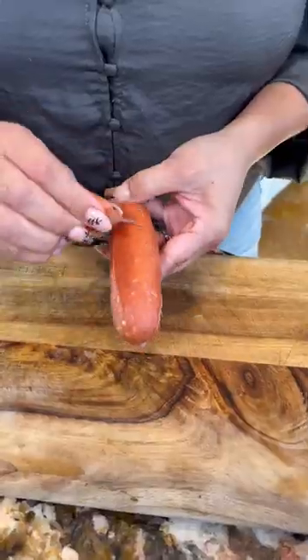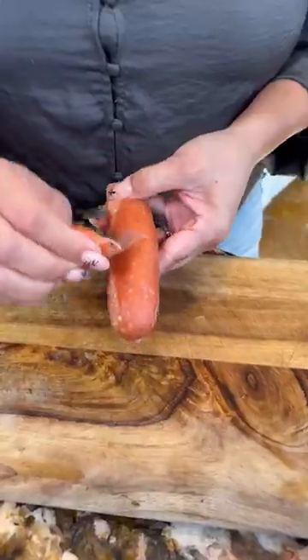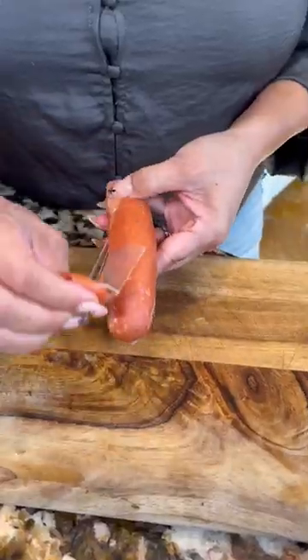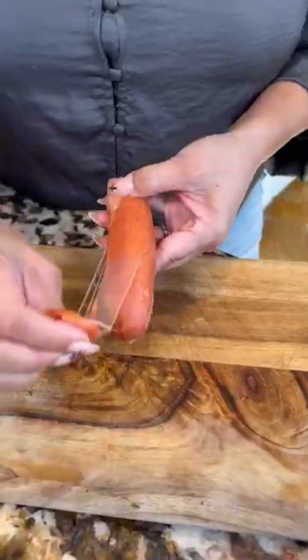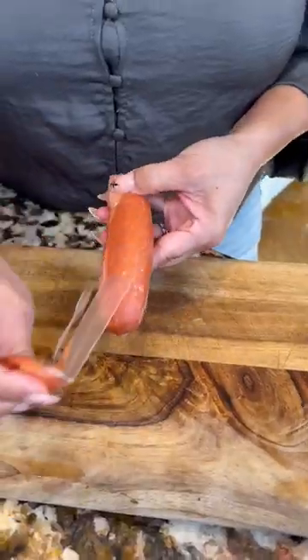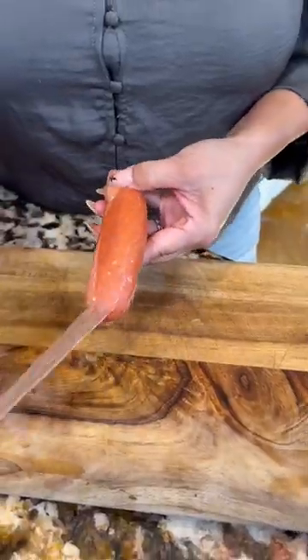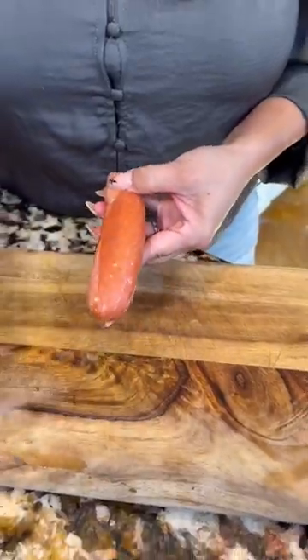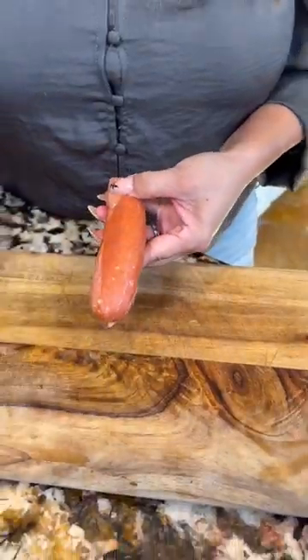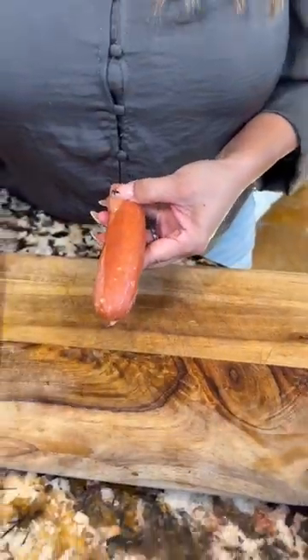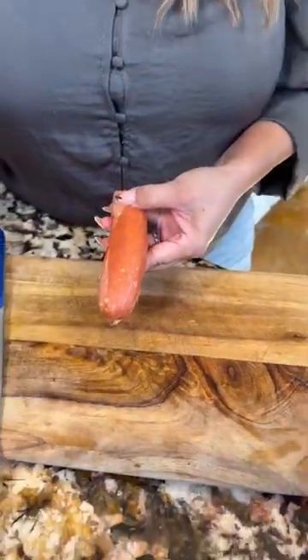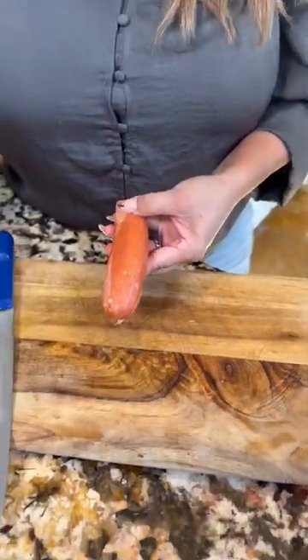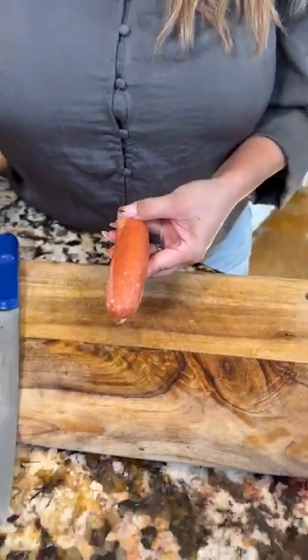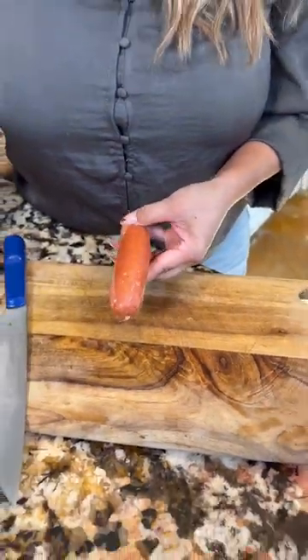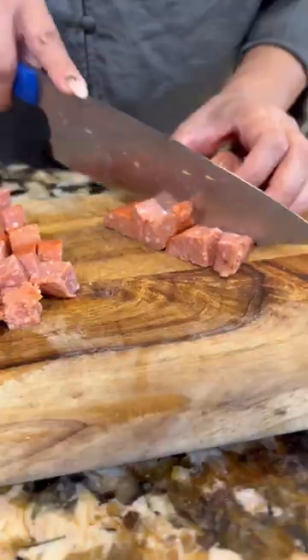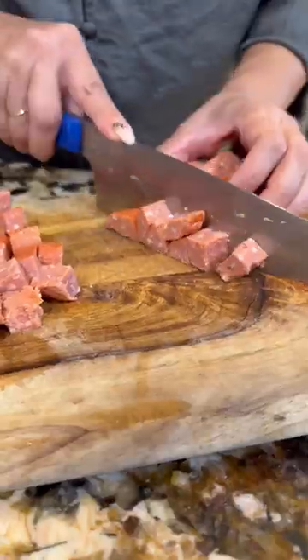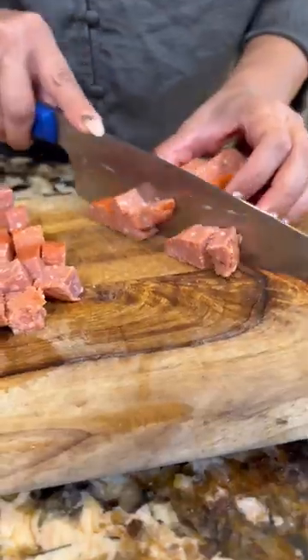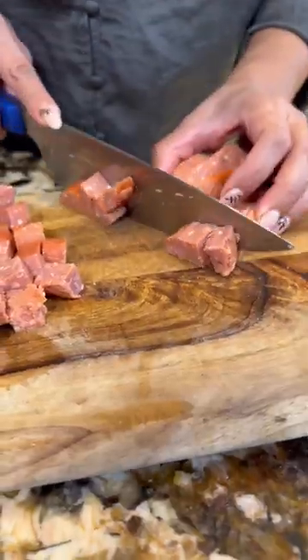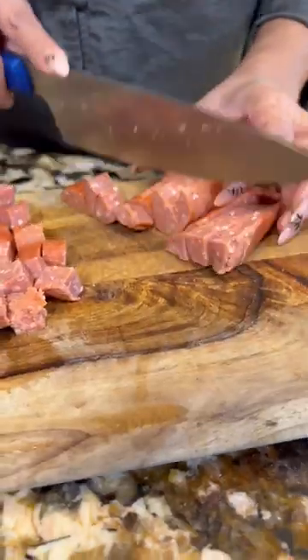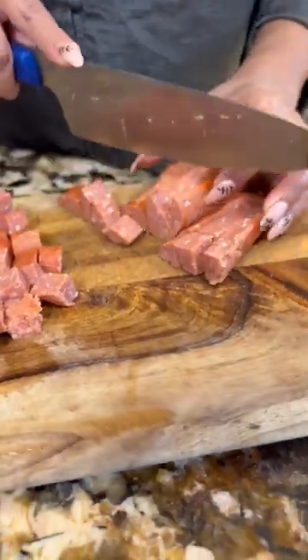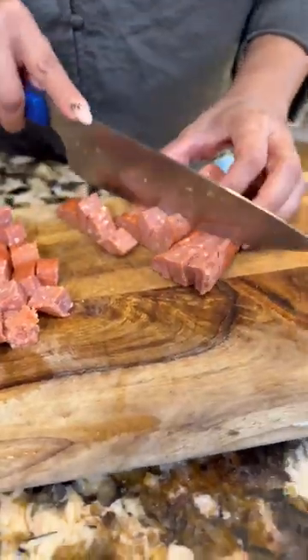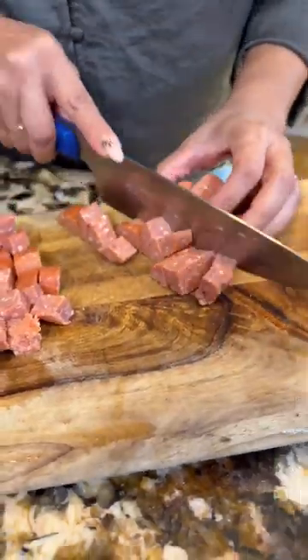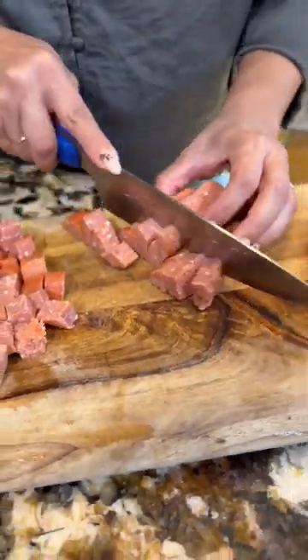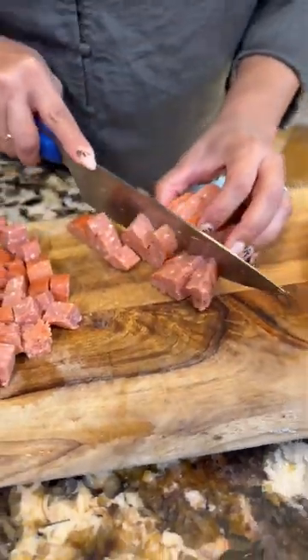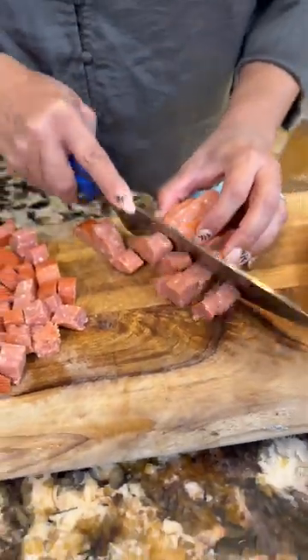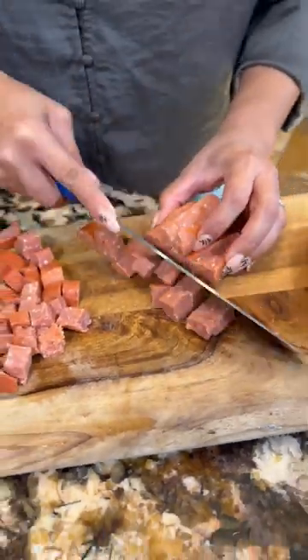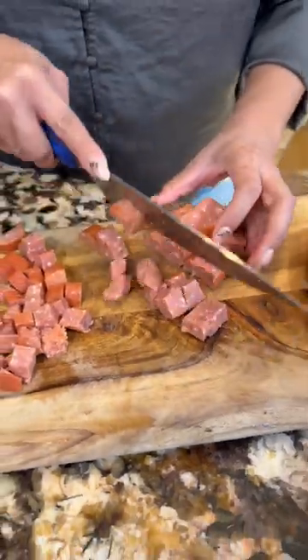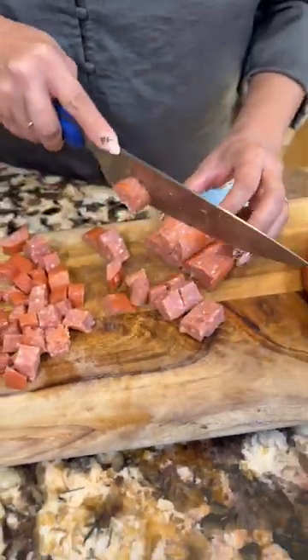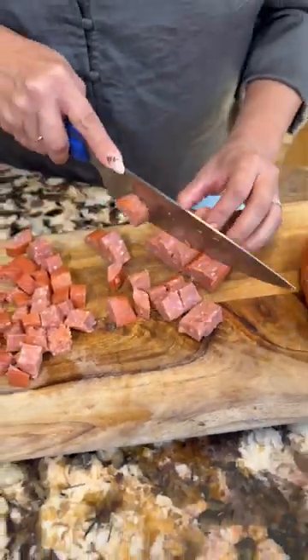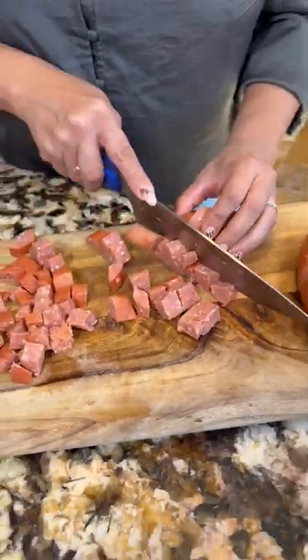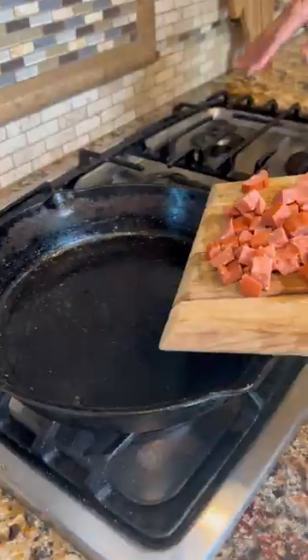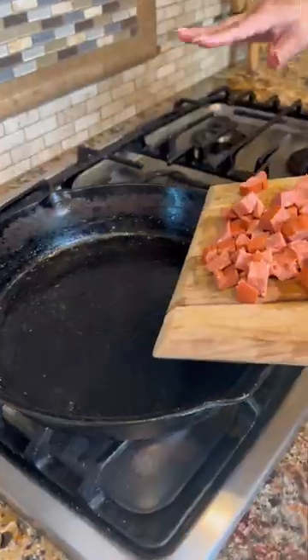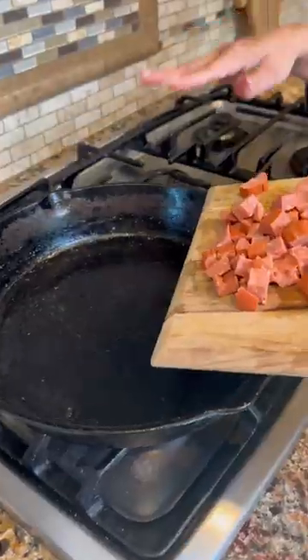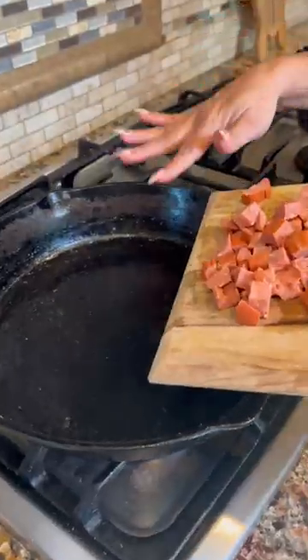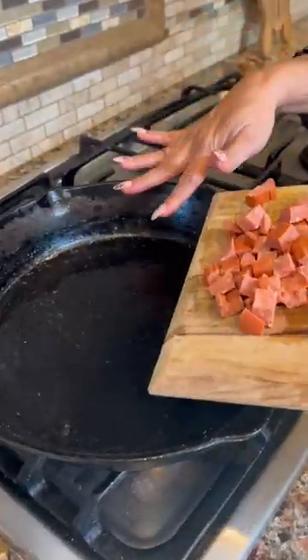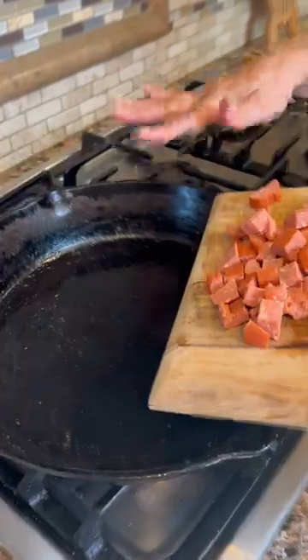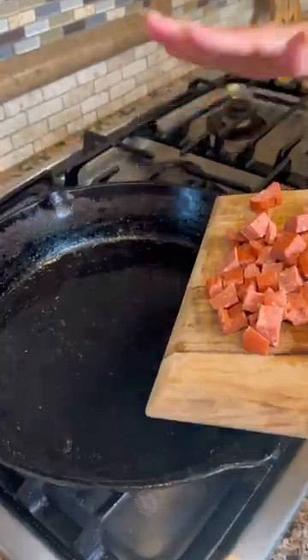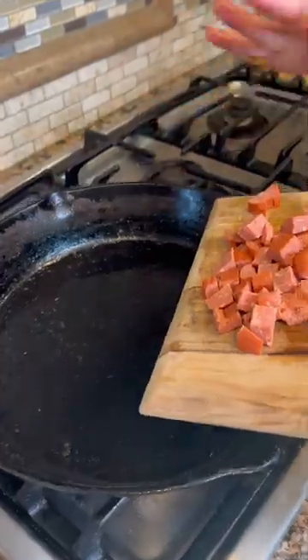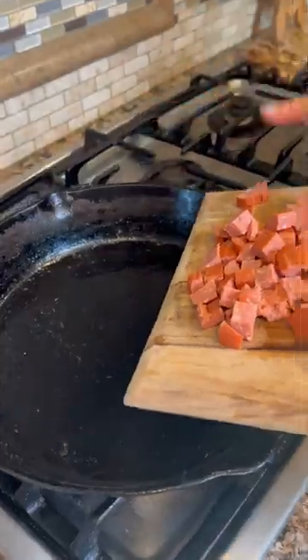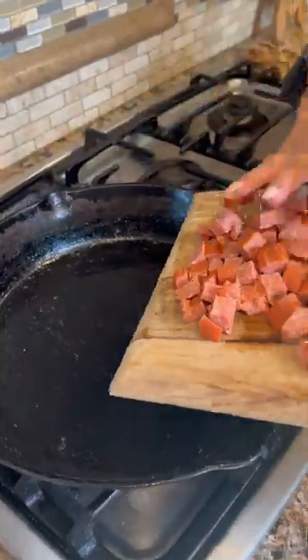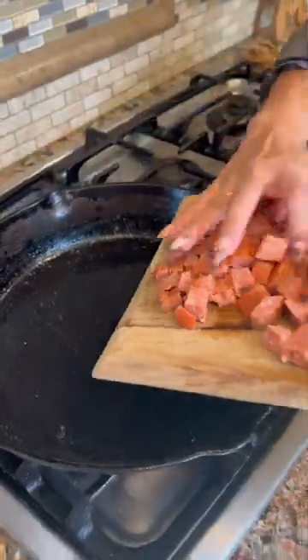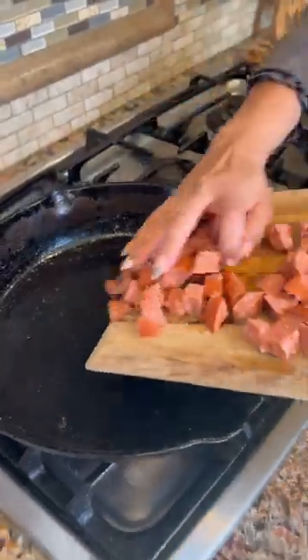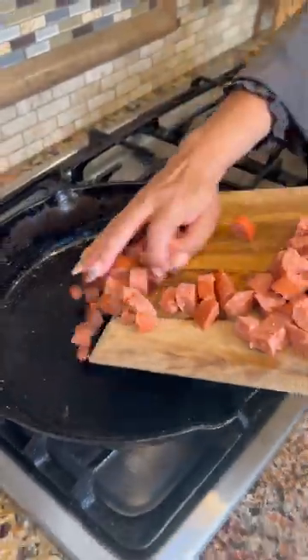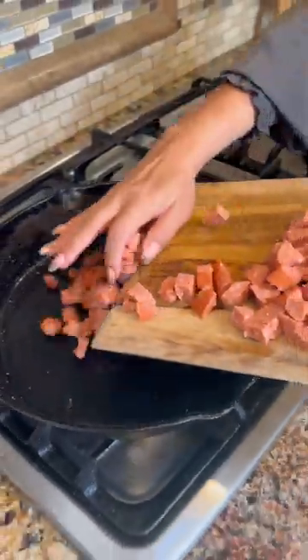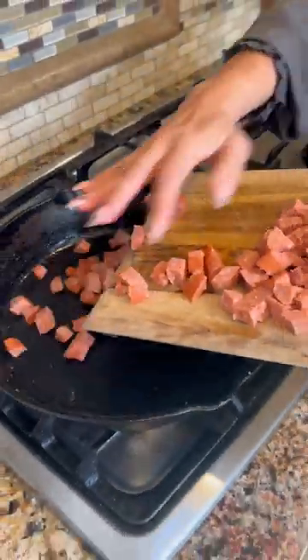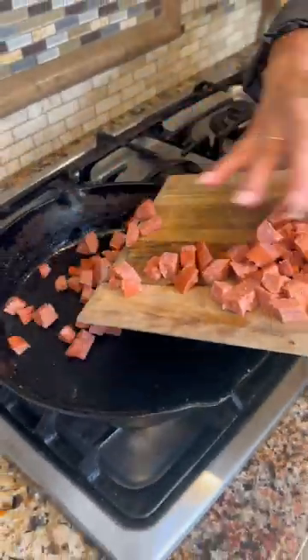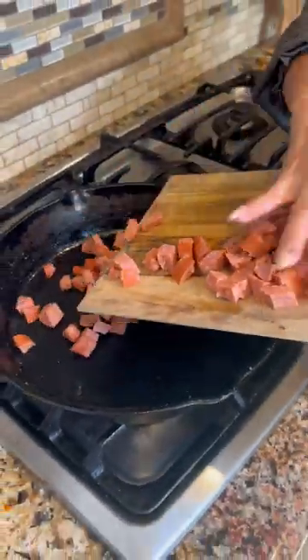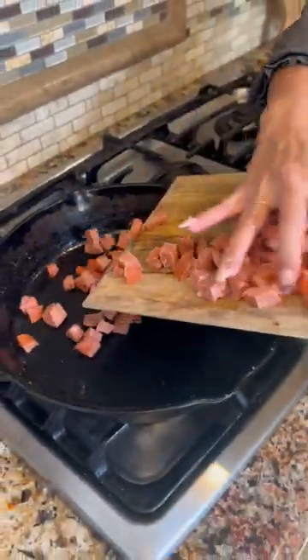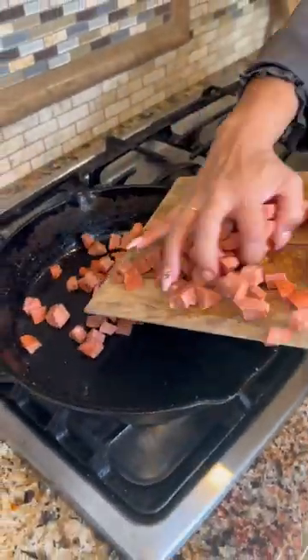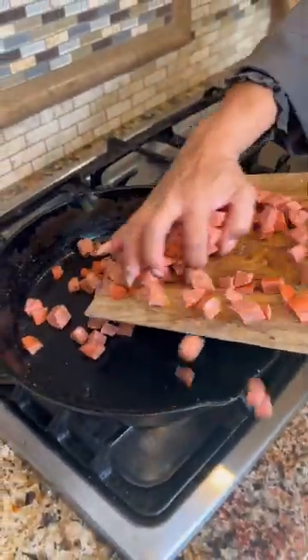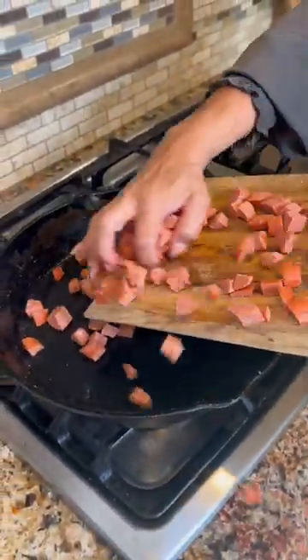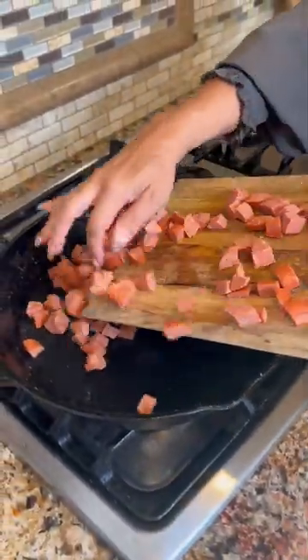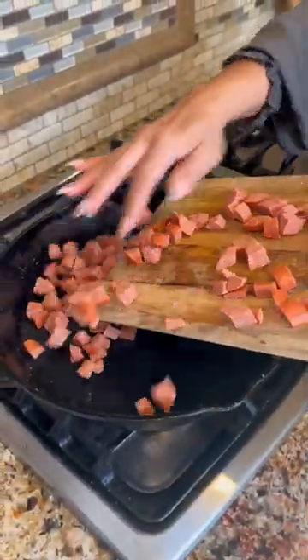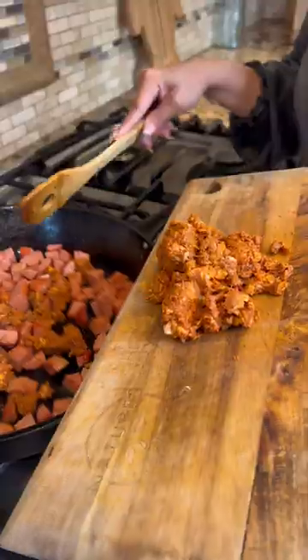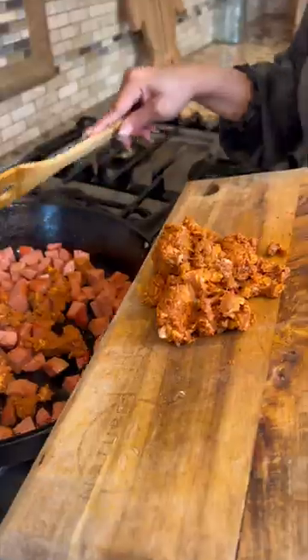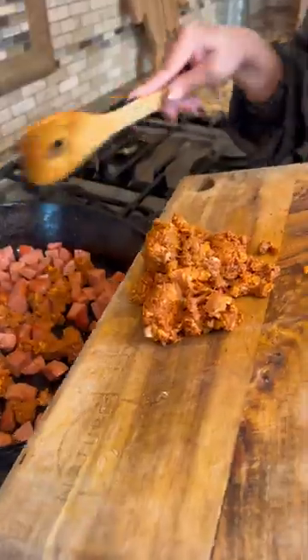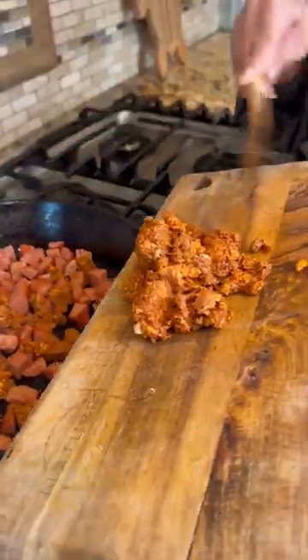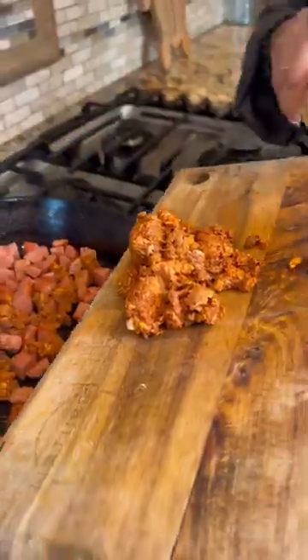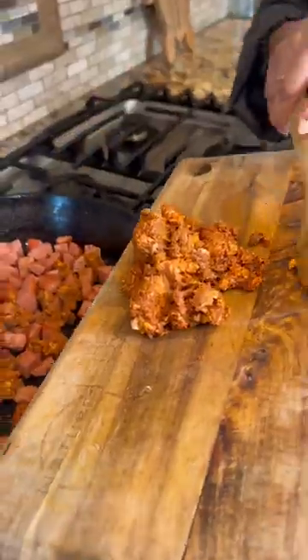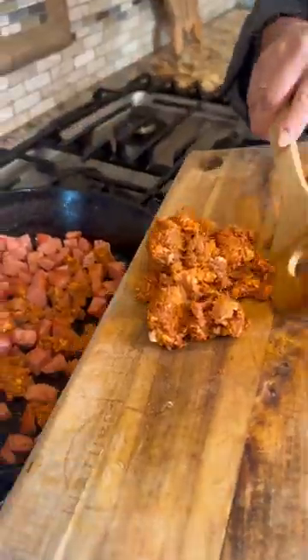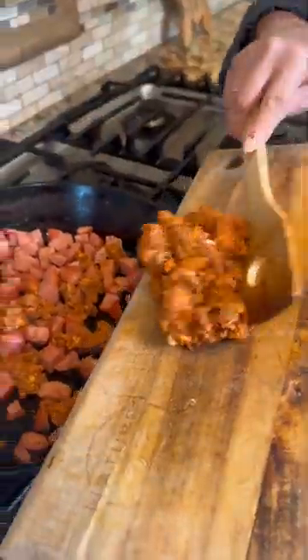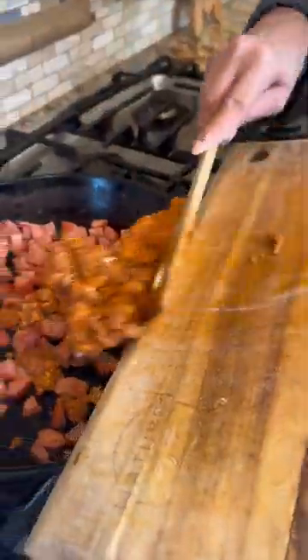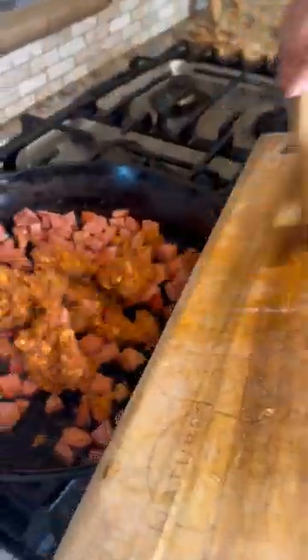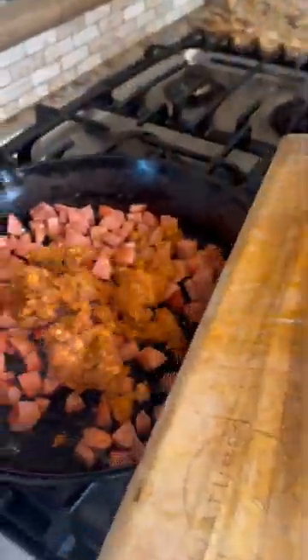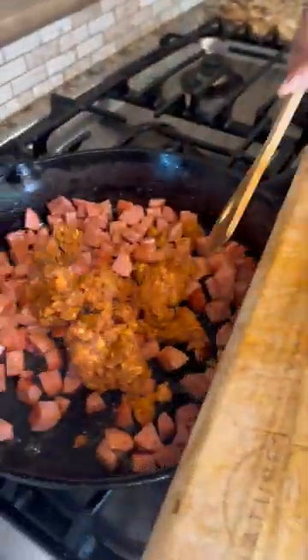Always peel your sausage and dice it as well. In the same pan, add the sausage, and a minute later add the chorizo.